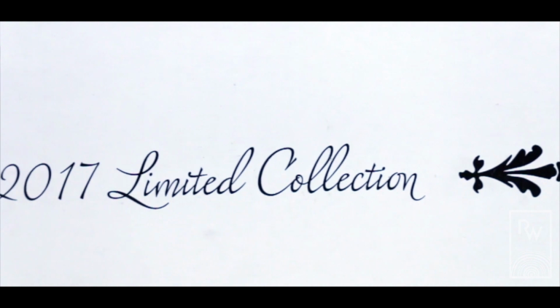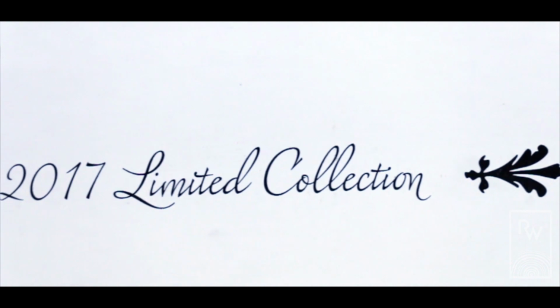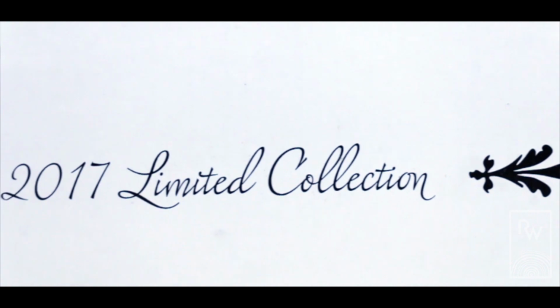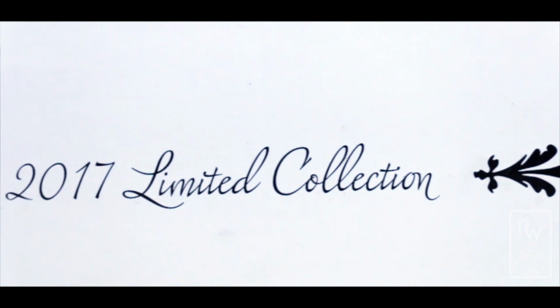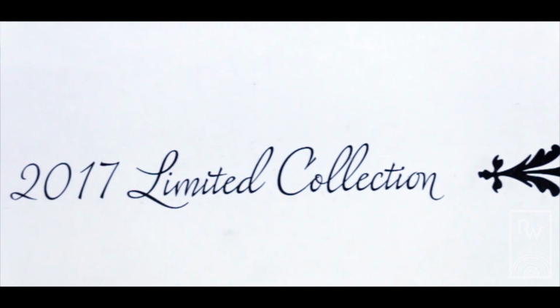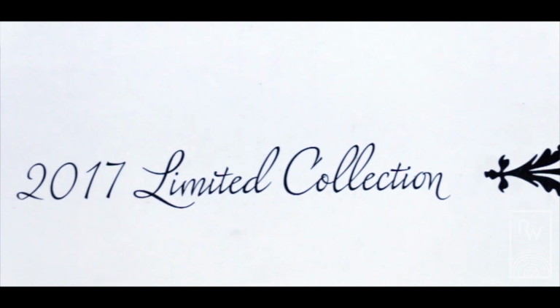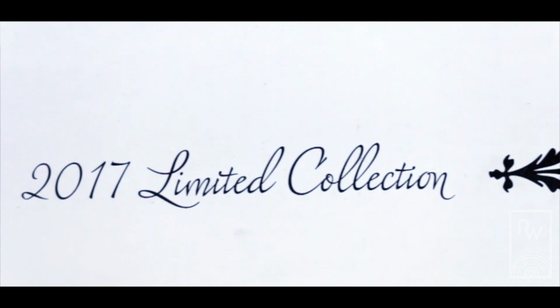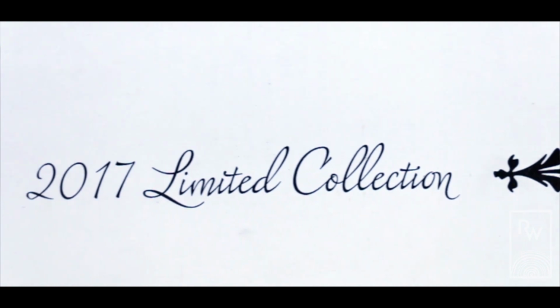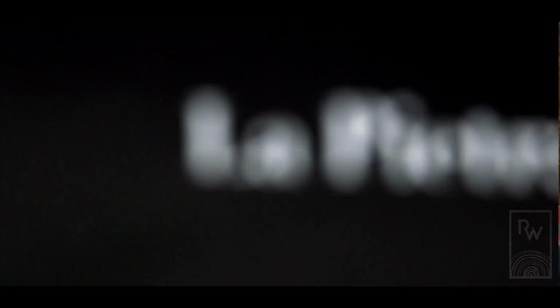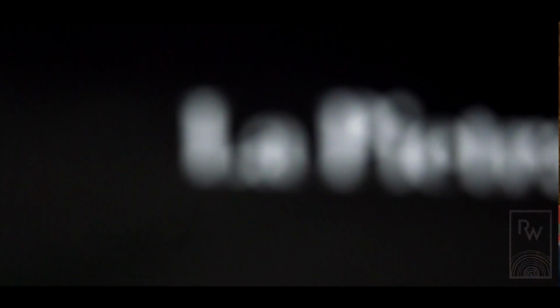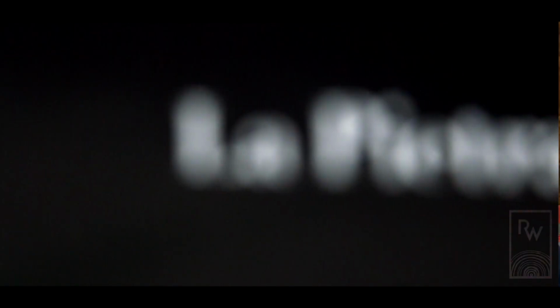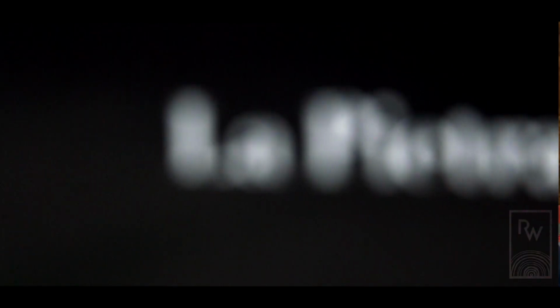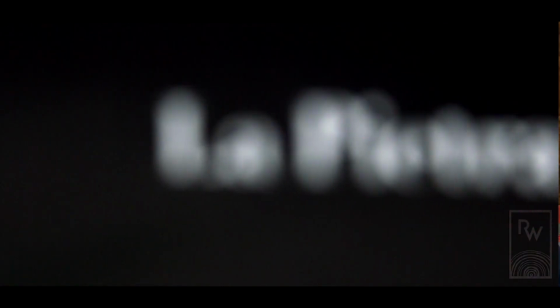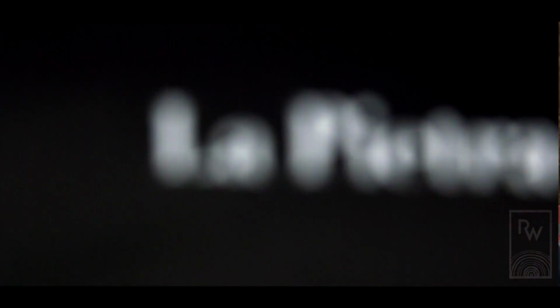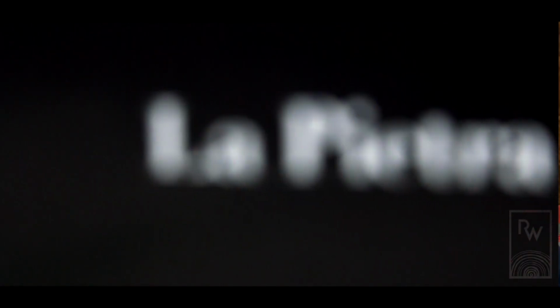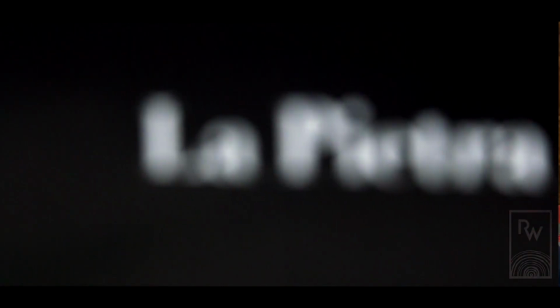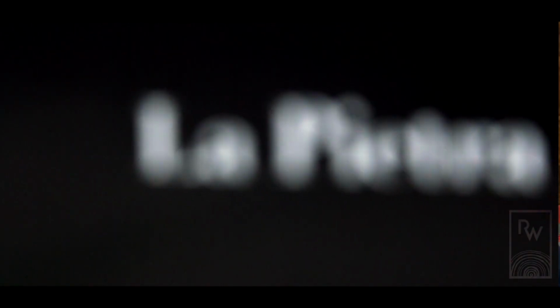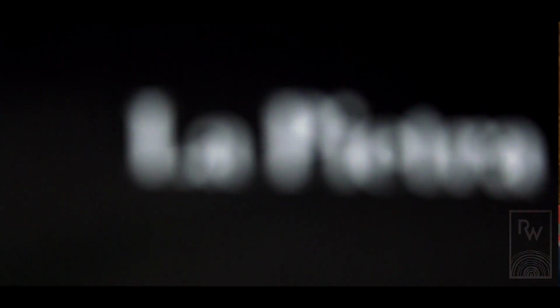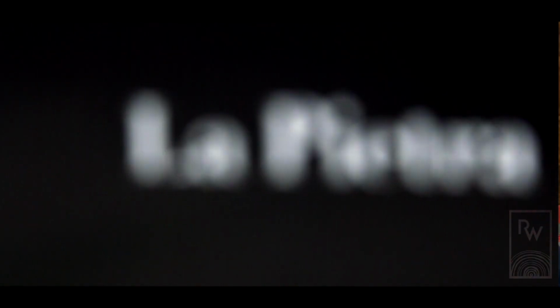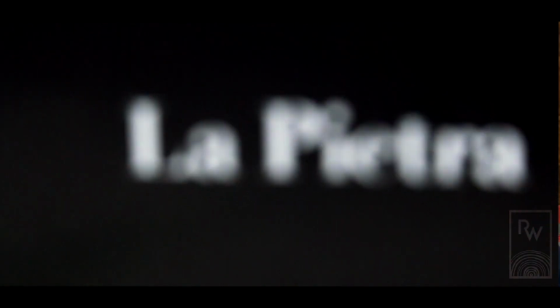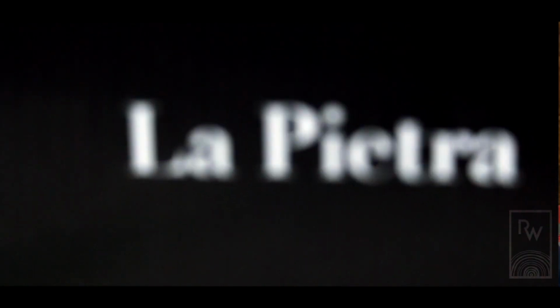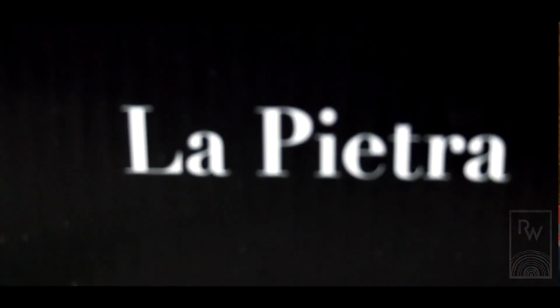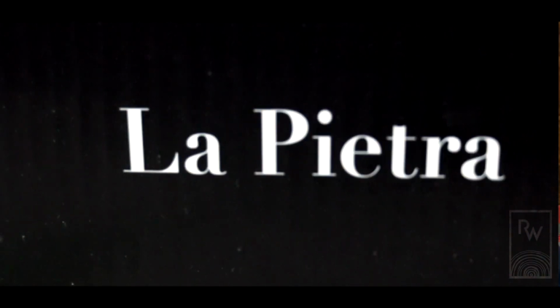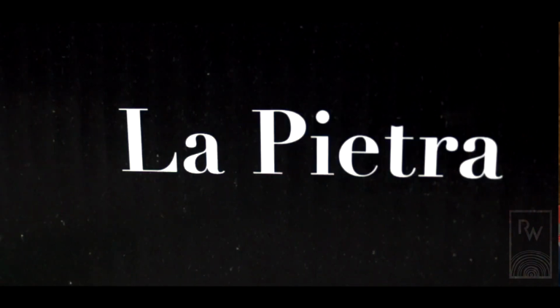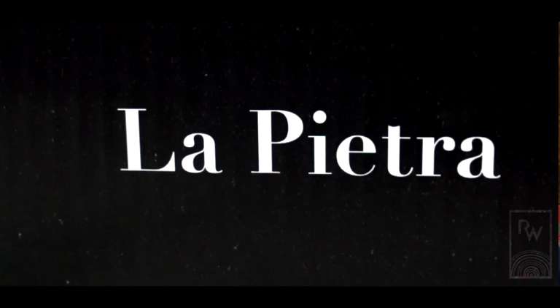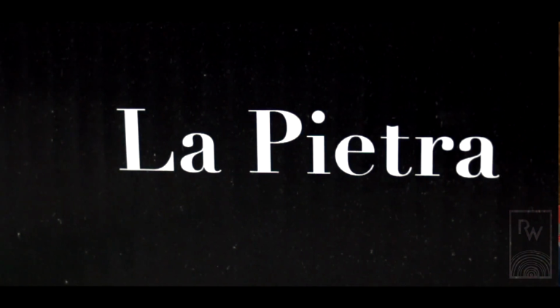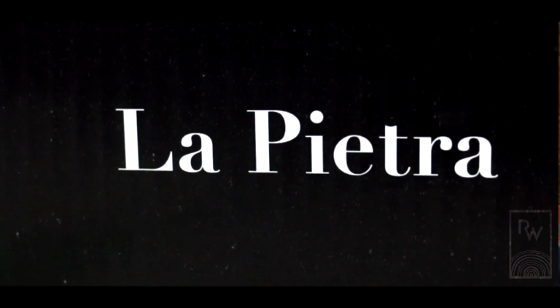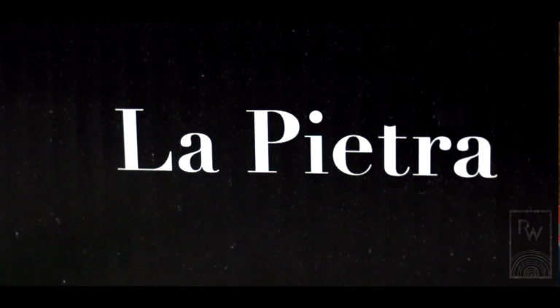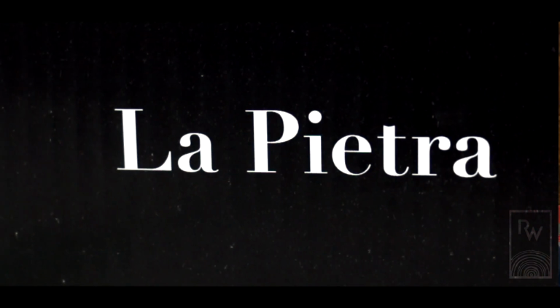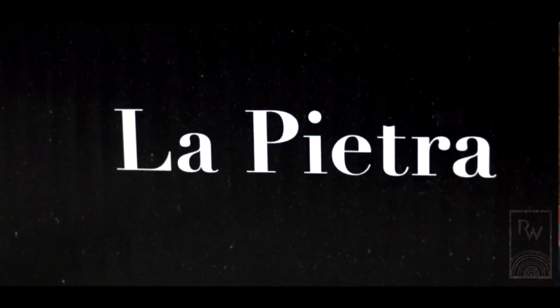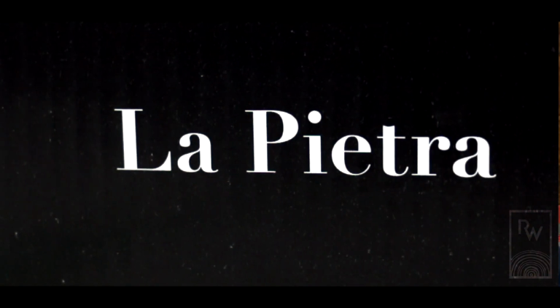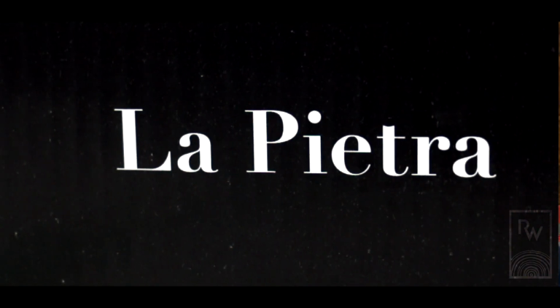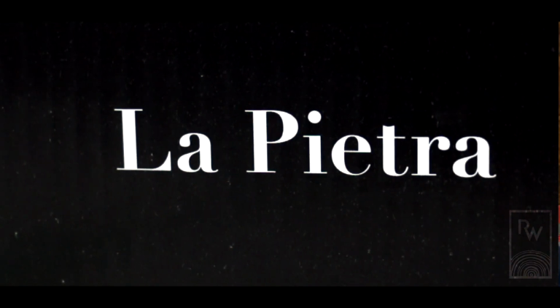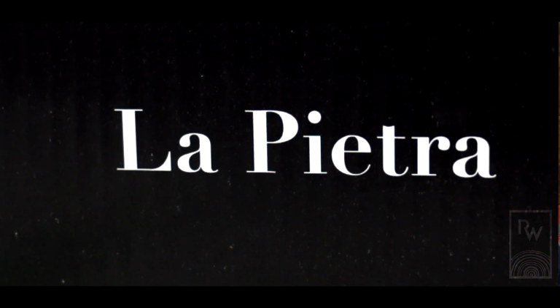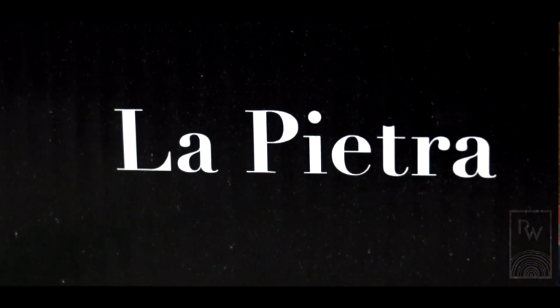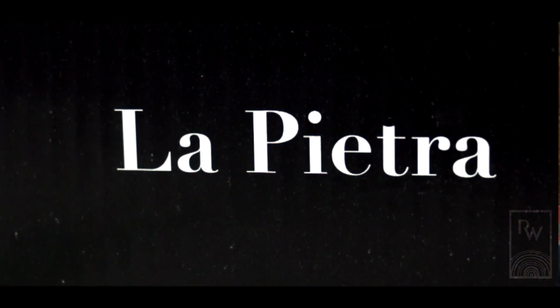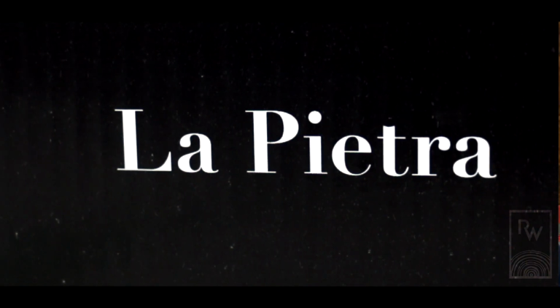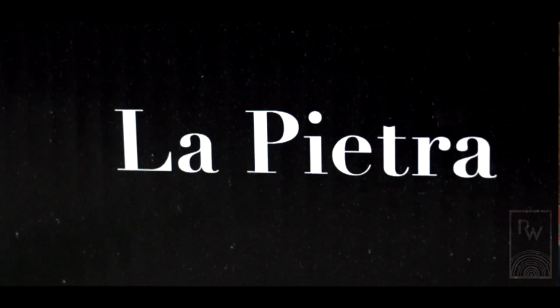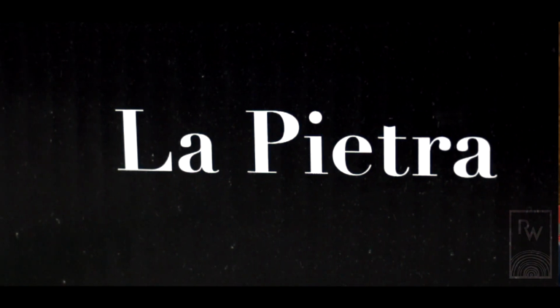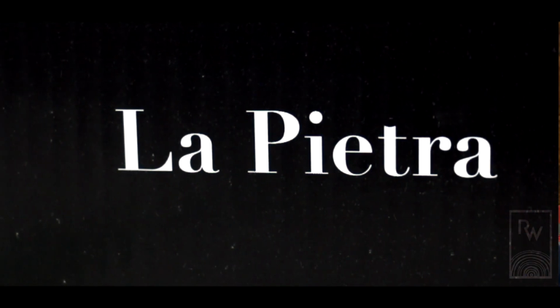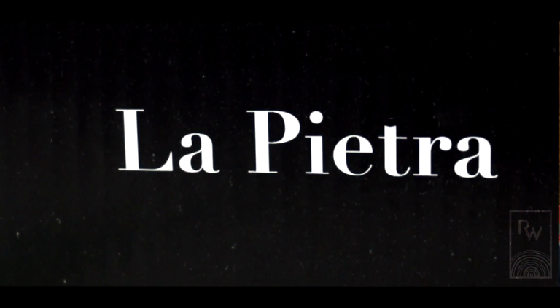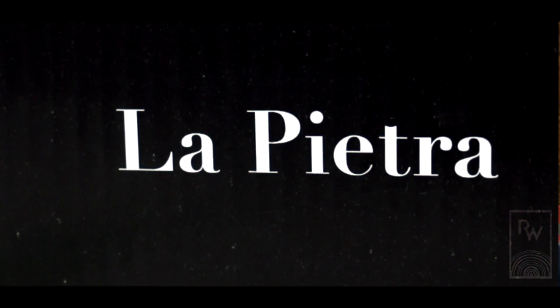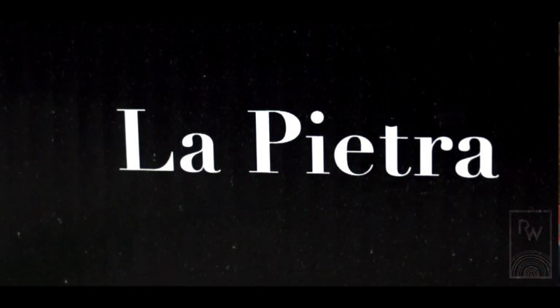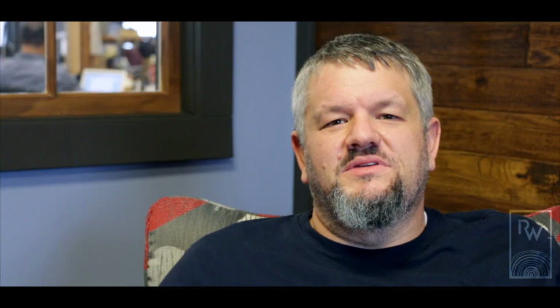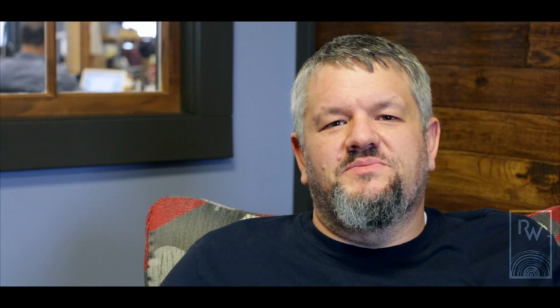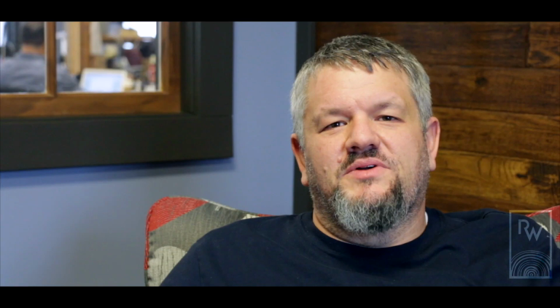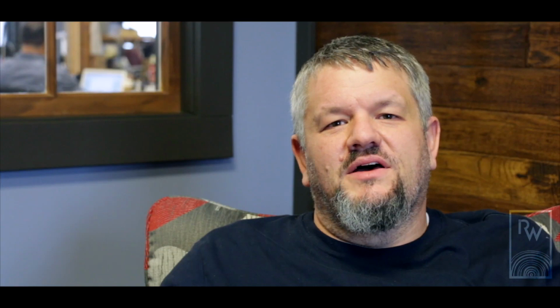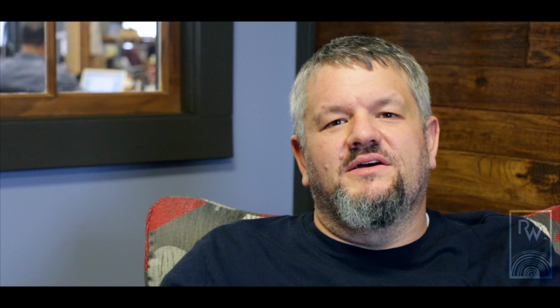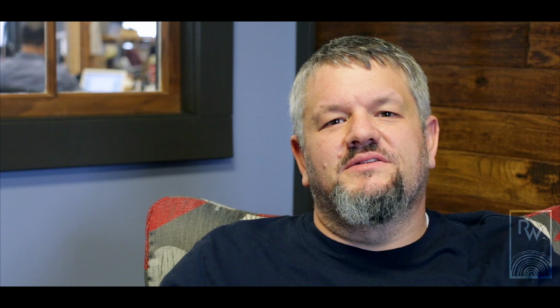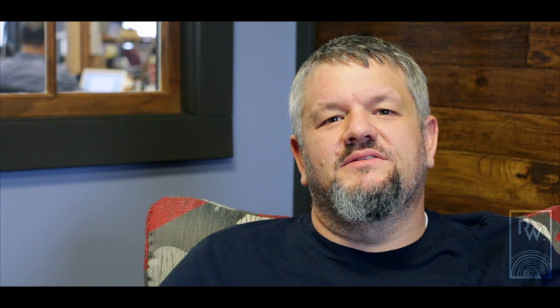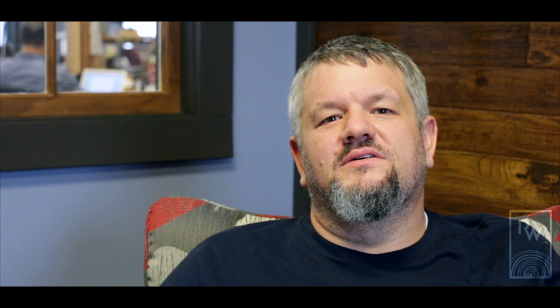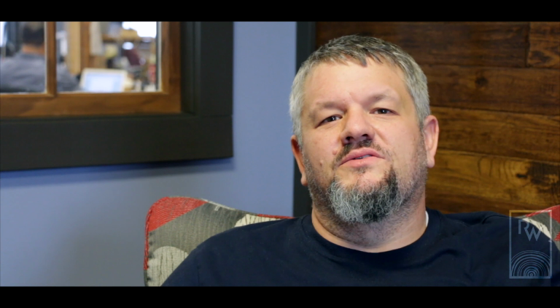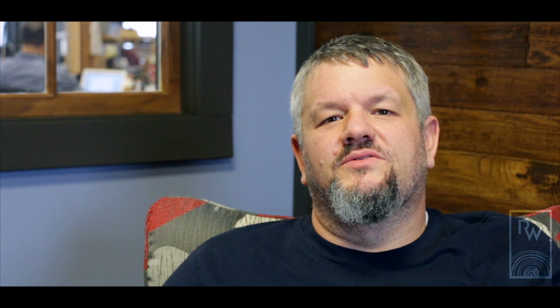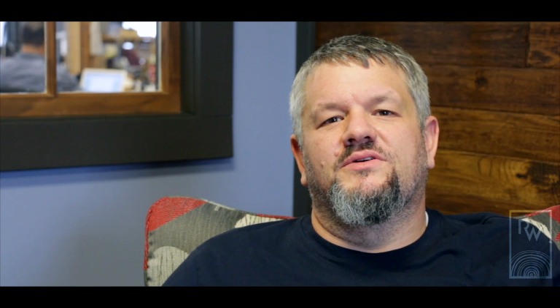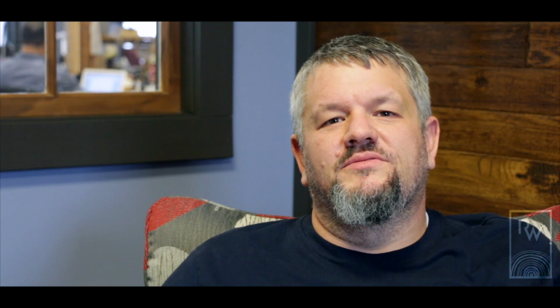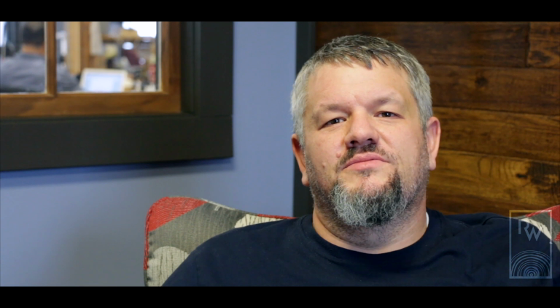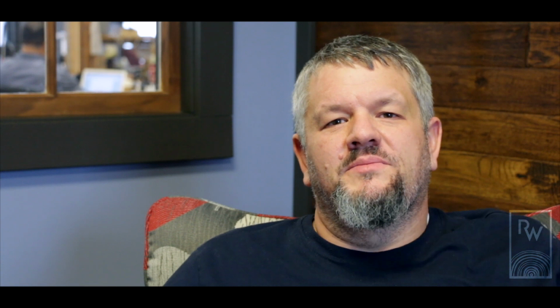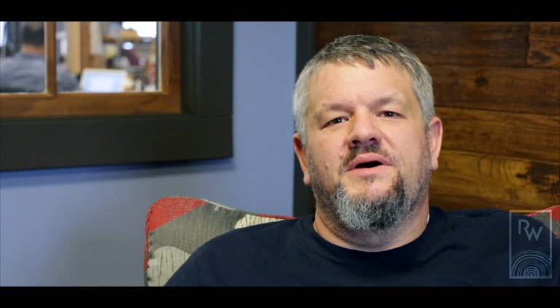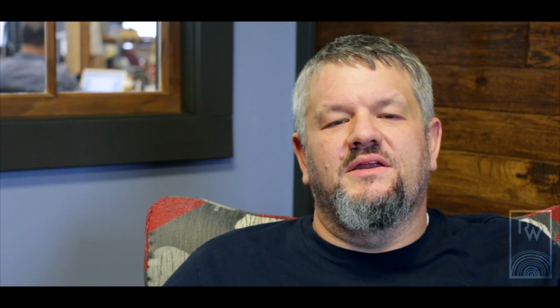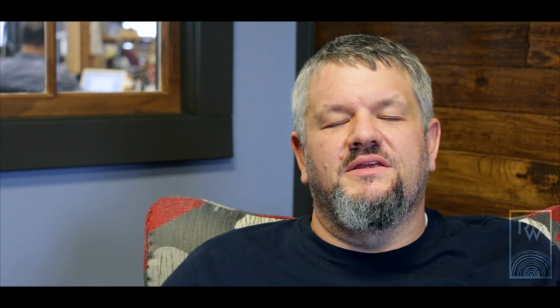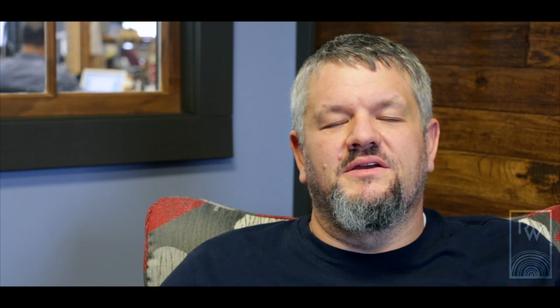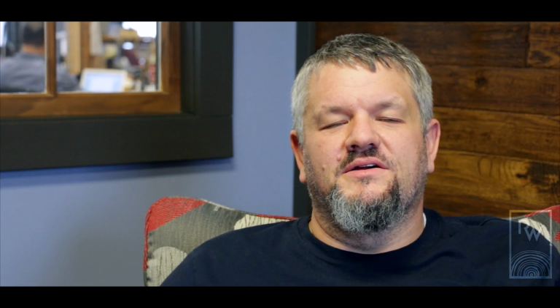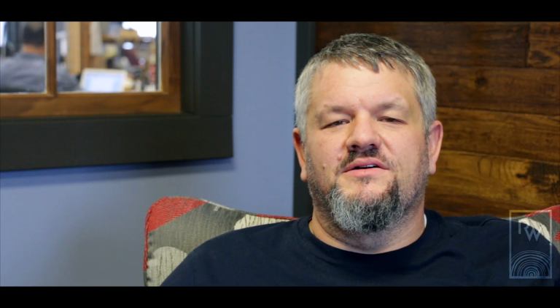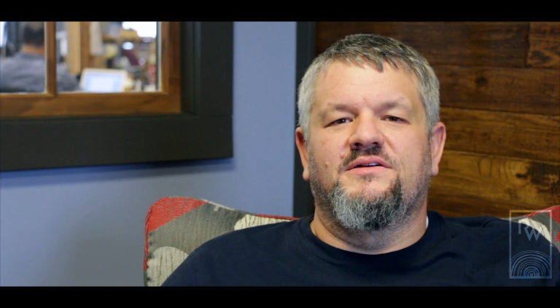The first limited edition product we want to introduce is called Lafayette, and we've developed this product over about a year.